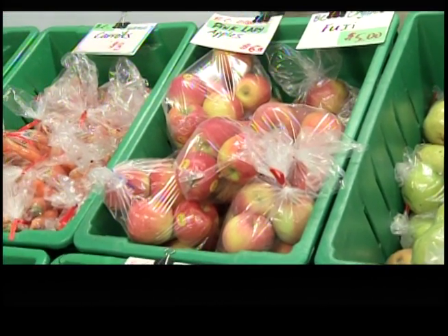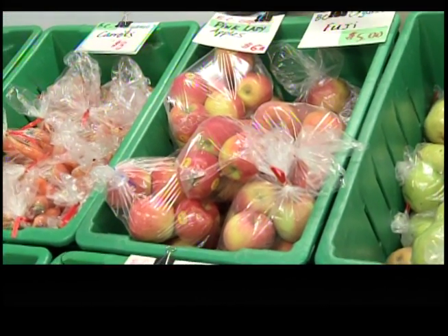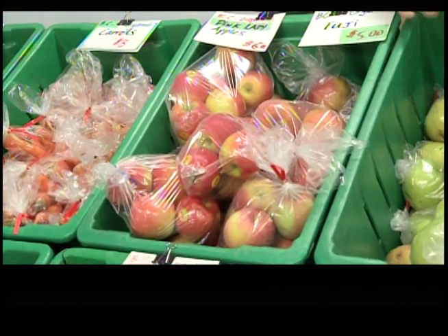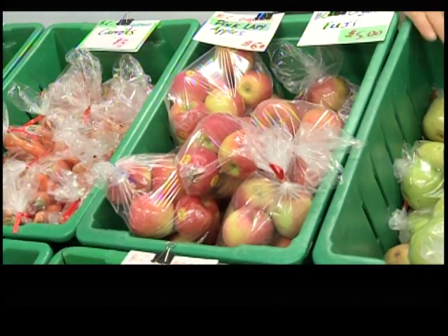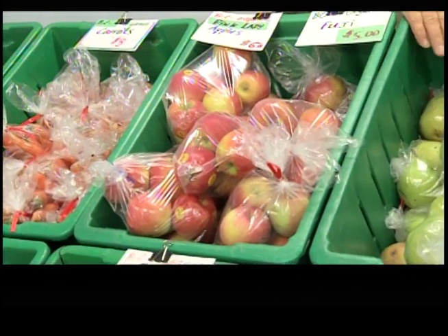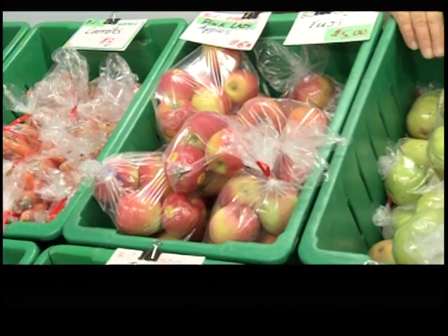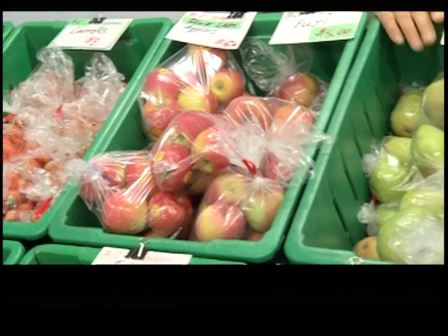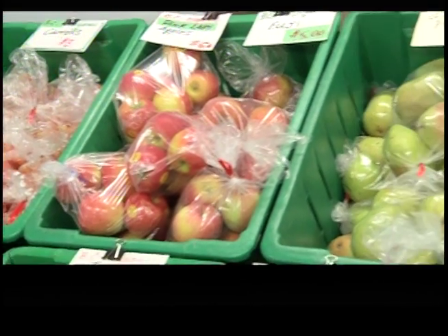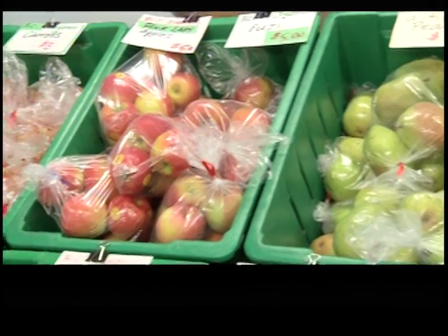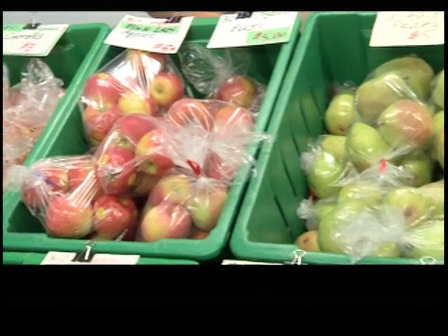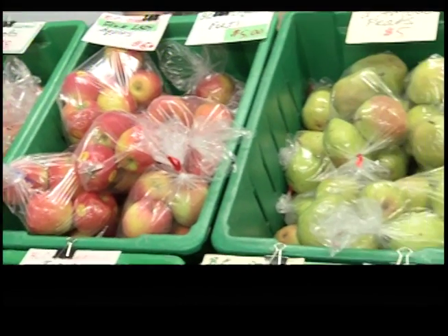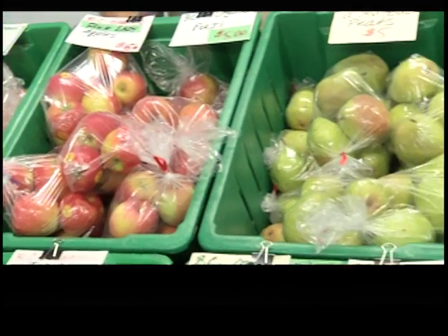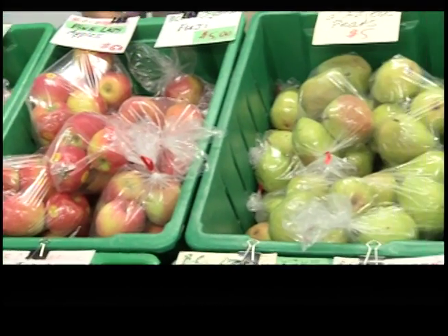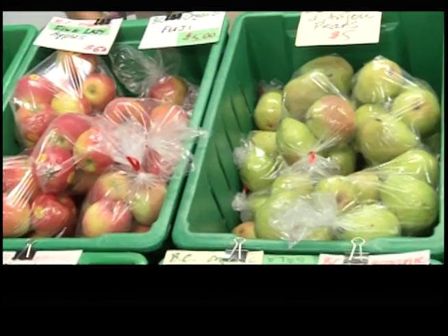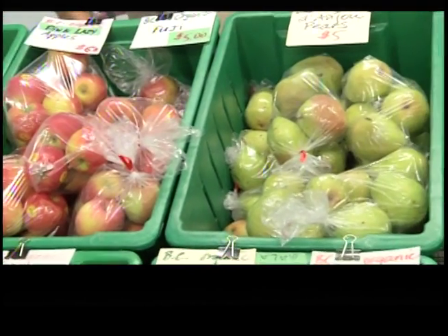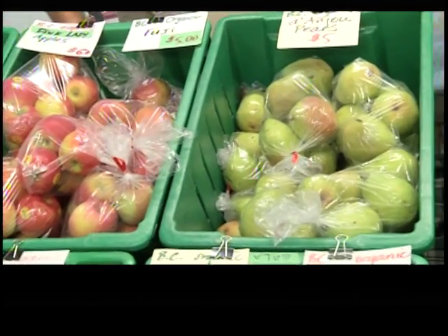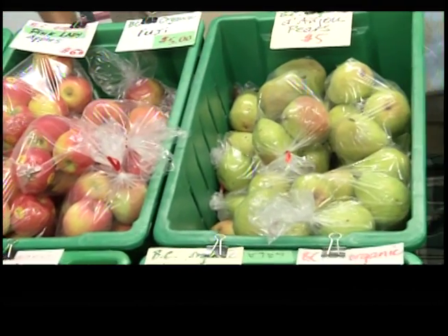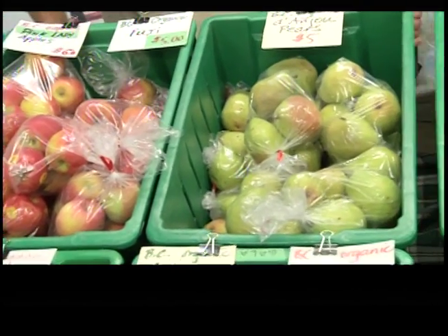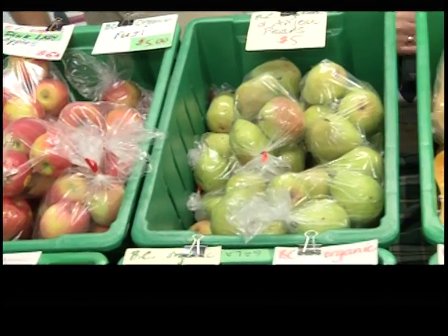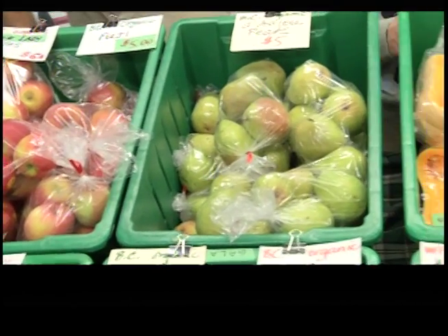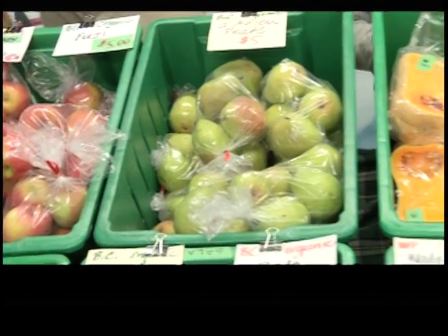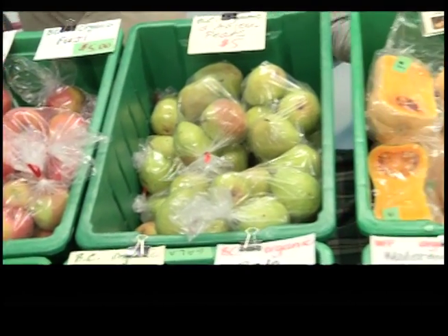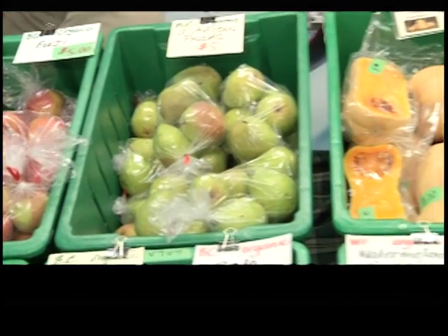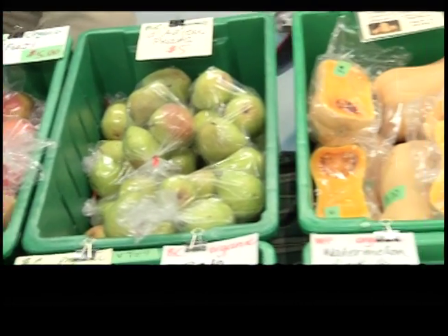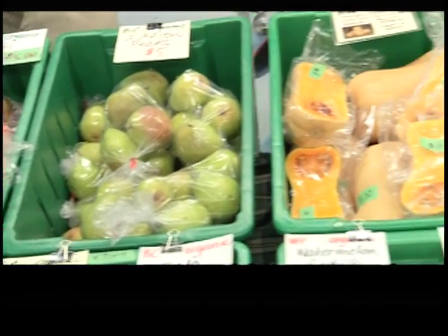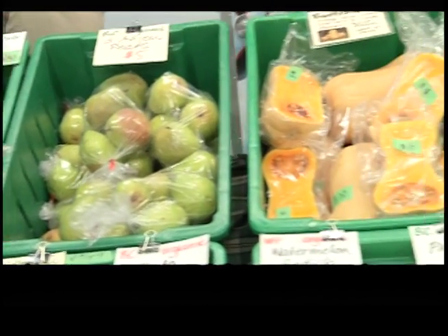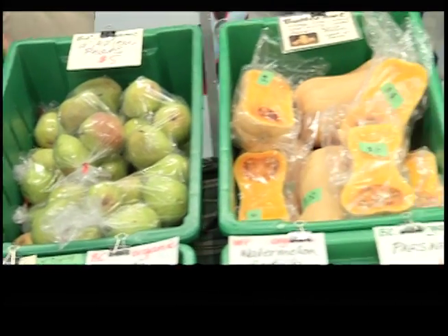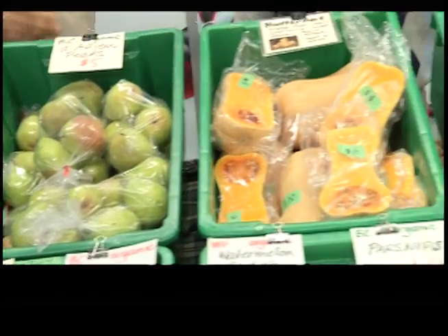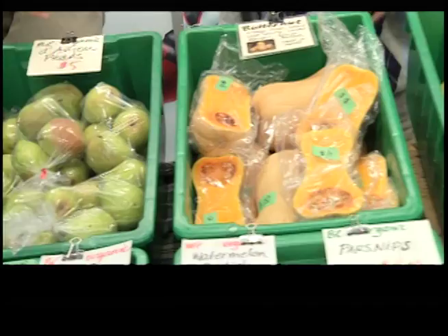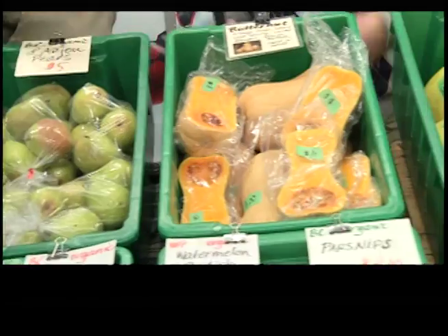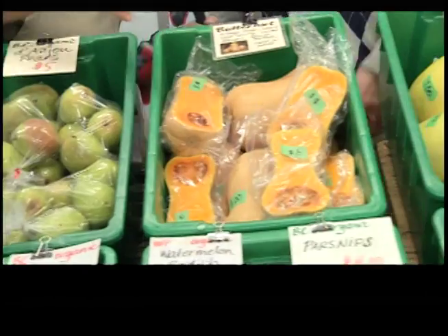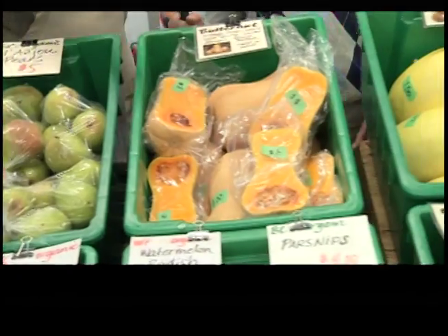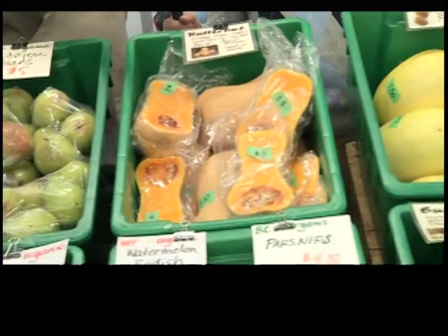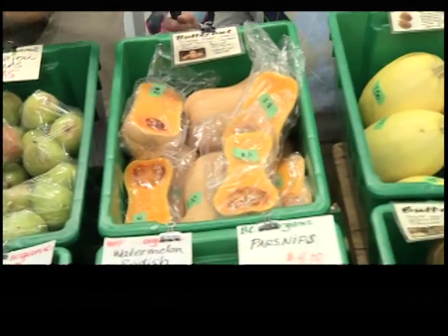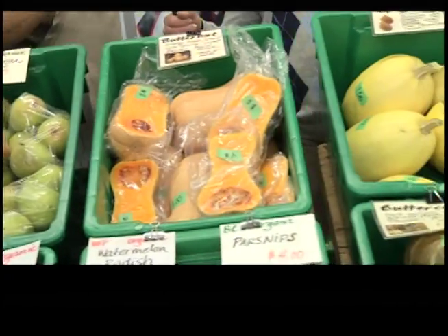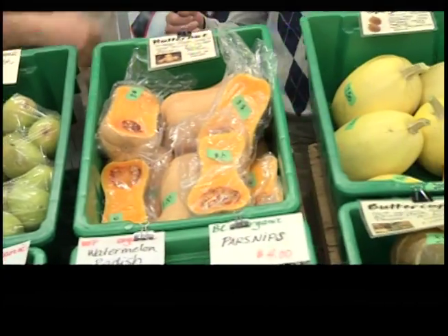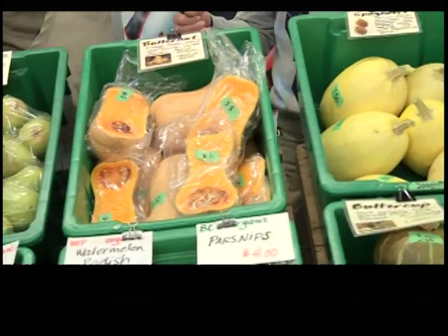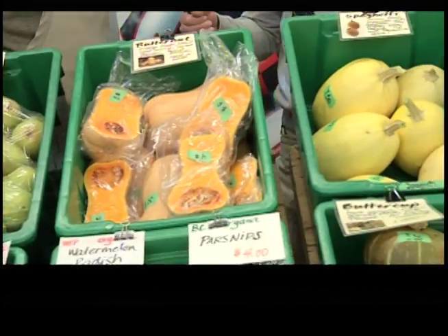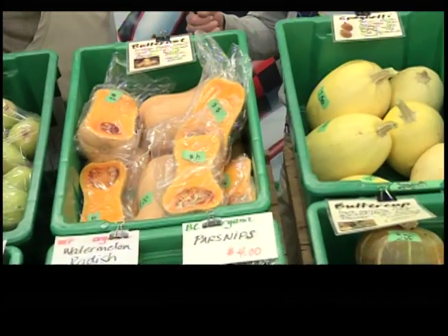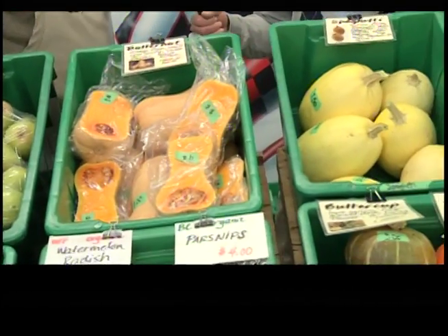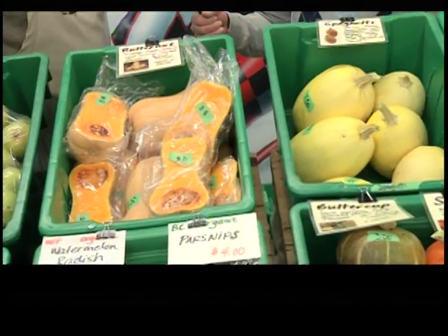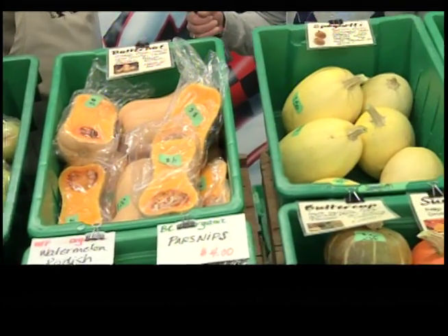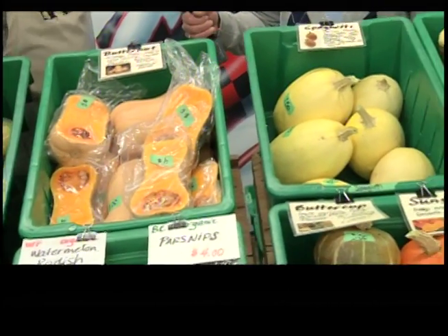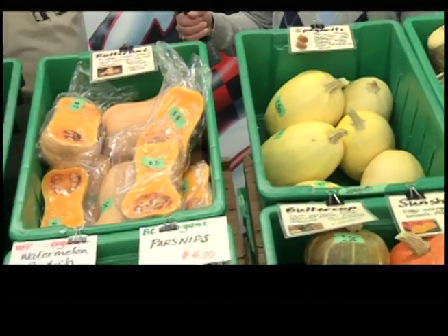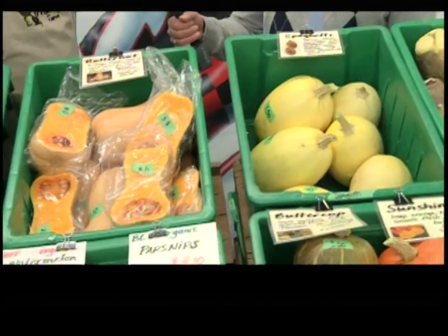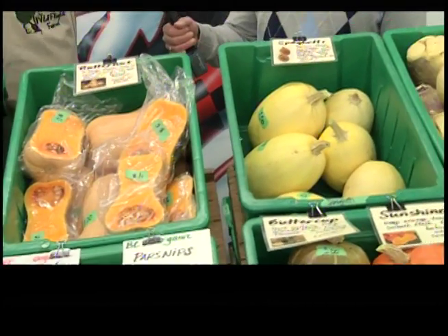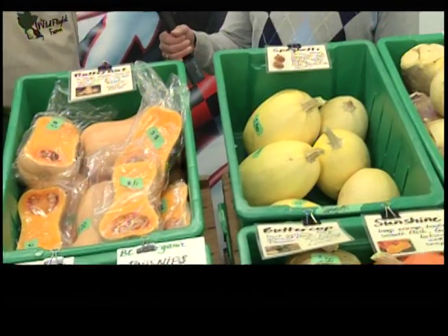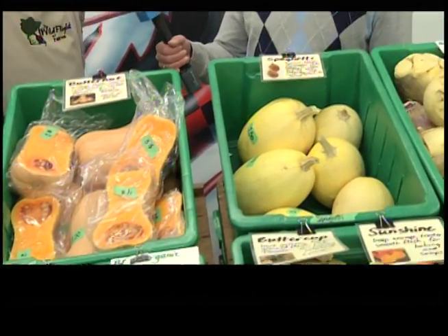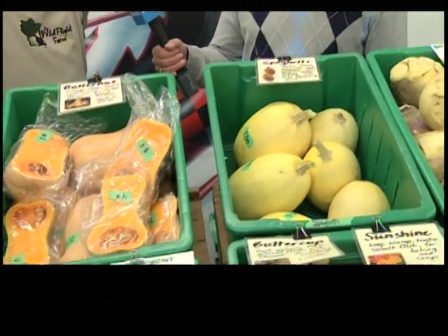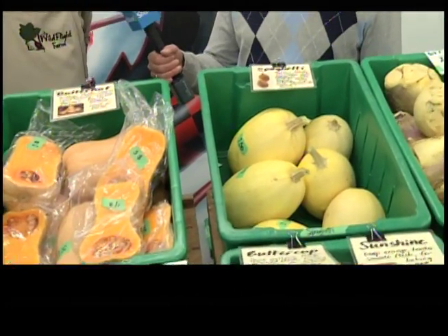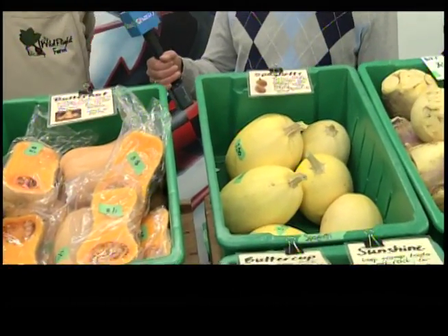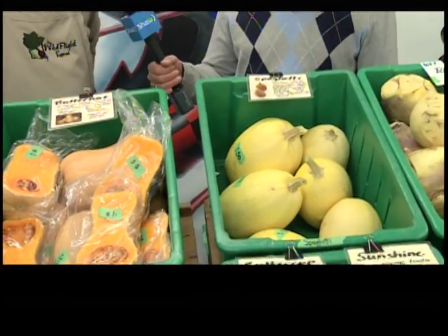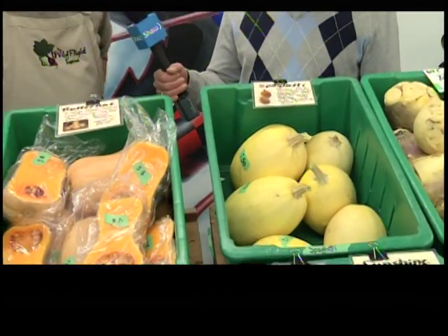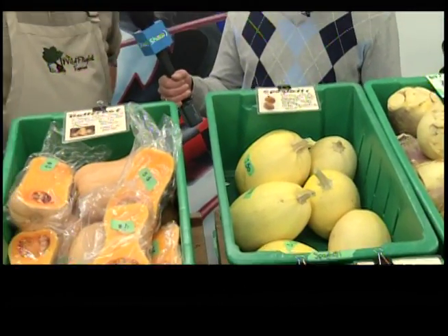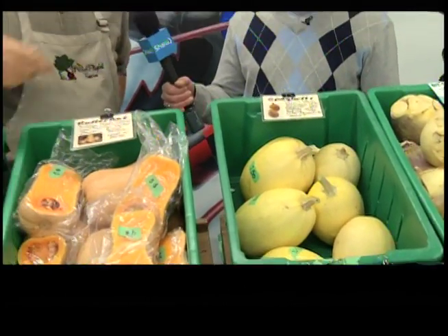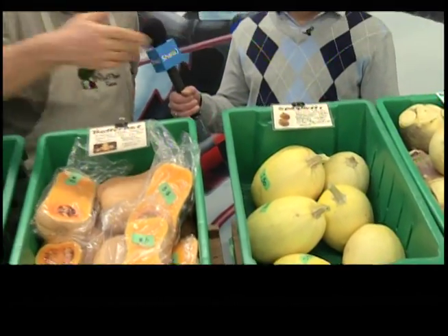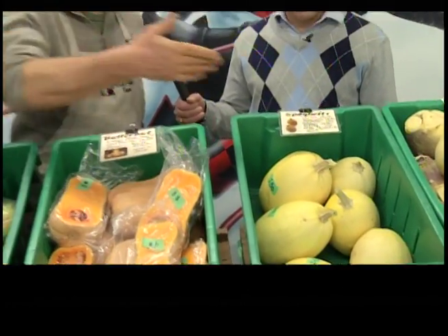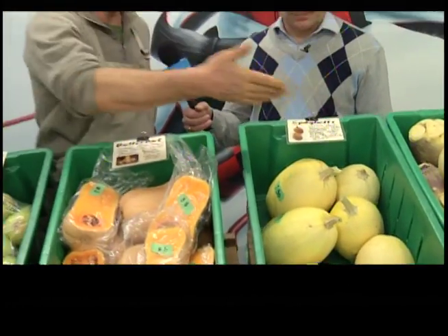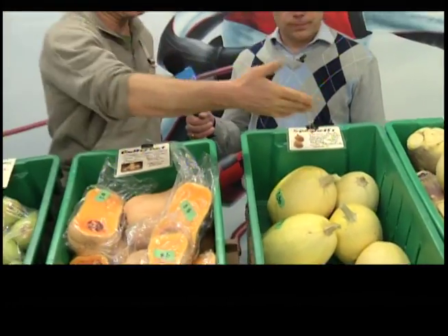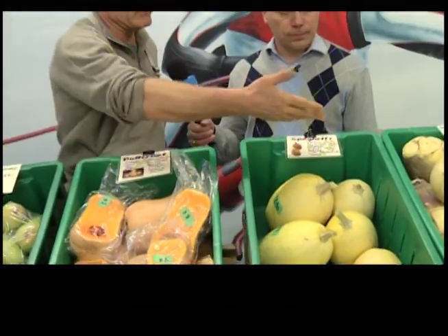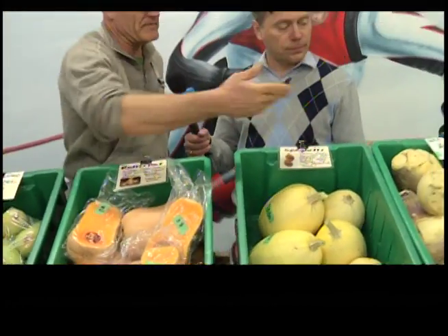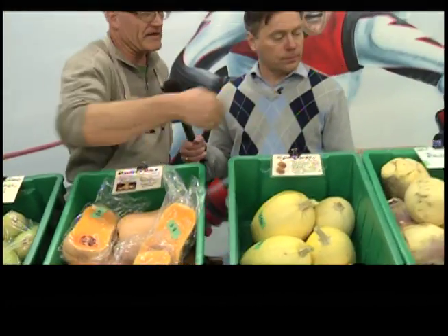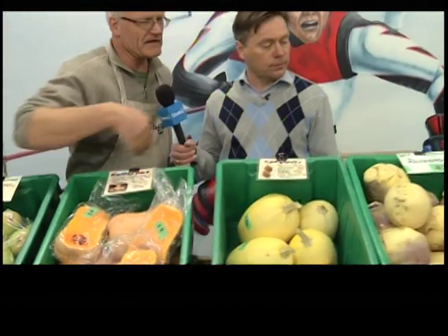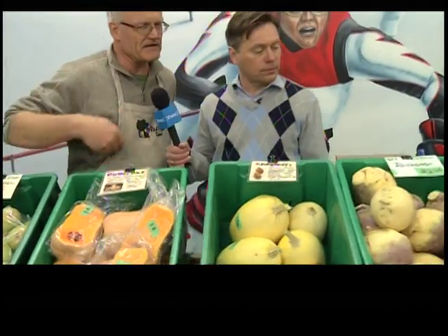Pears are from Winfield. You've got your squashes here of course — squash are our own, from our own farm in Mara. Same with the rutabaga.